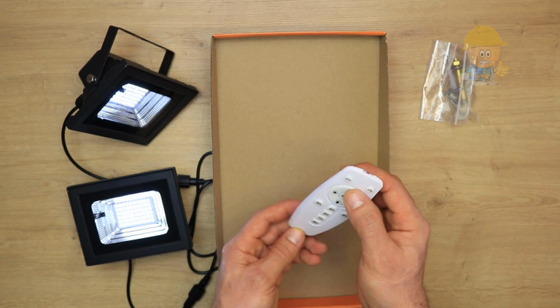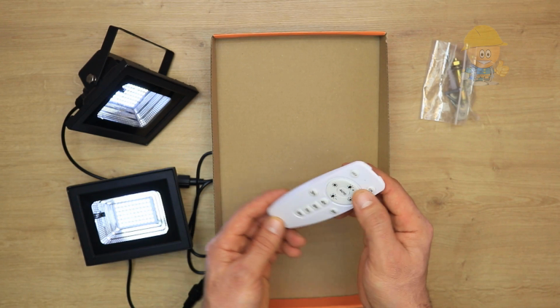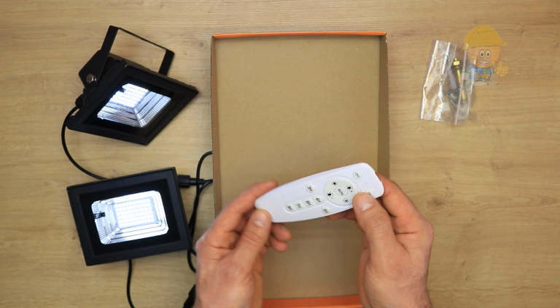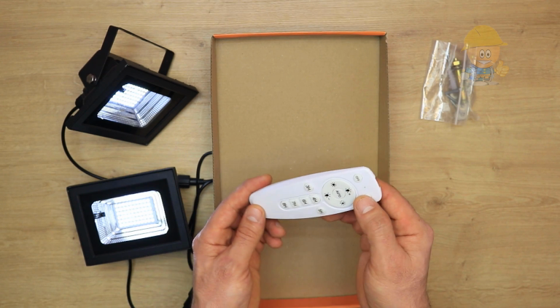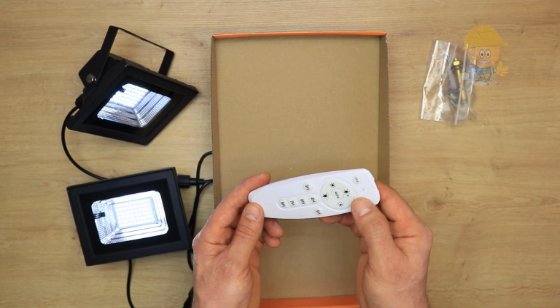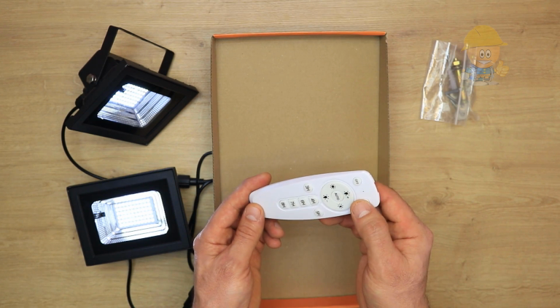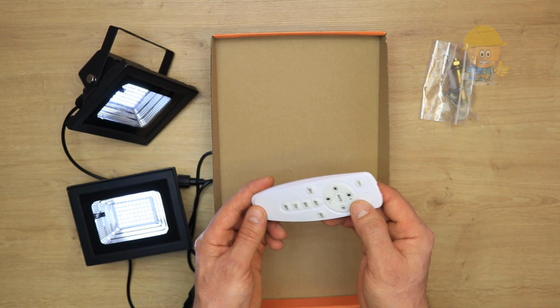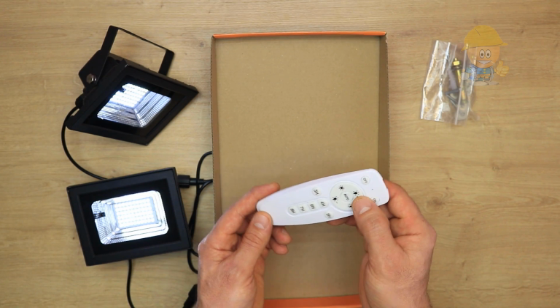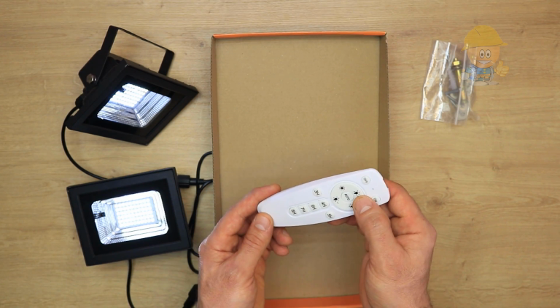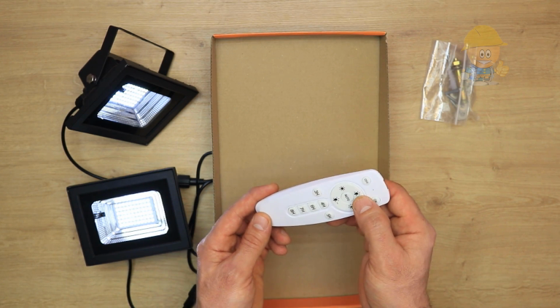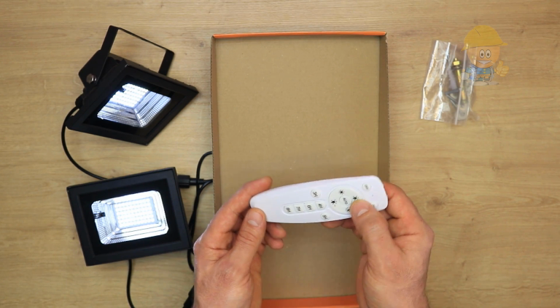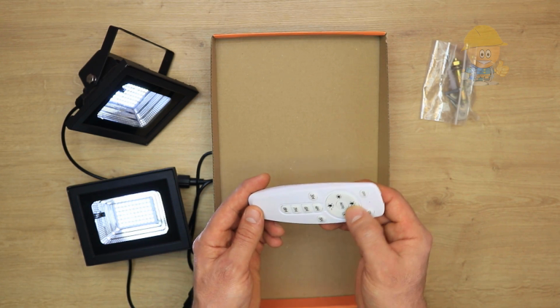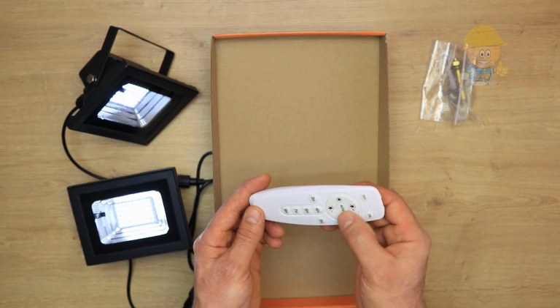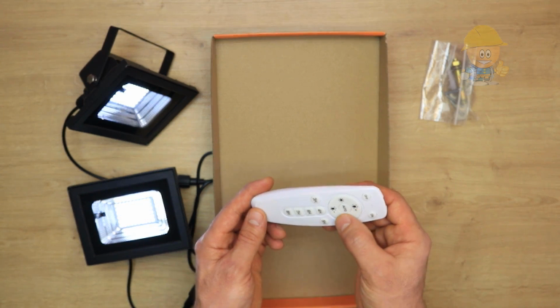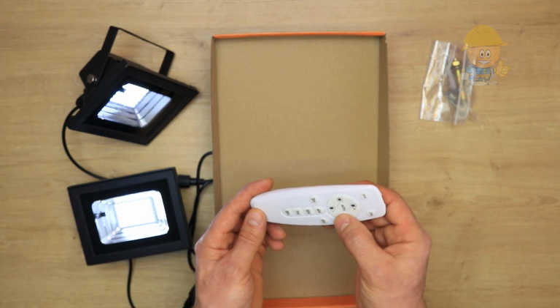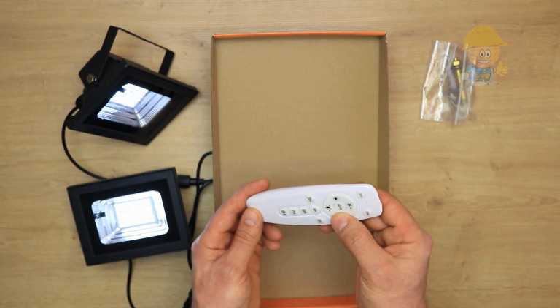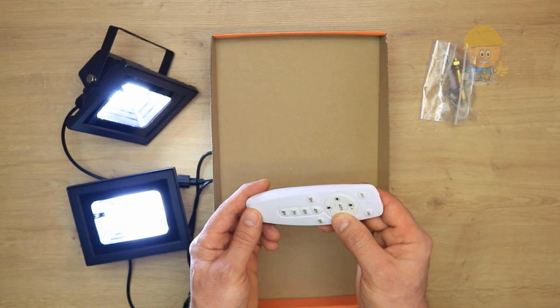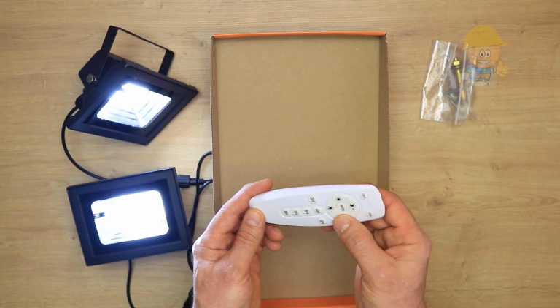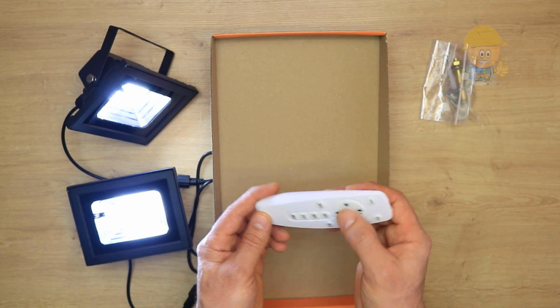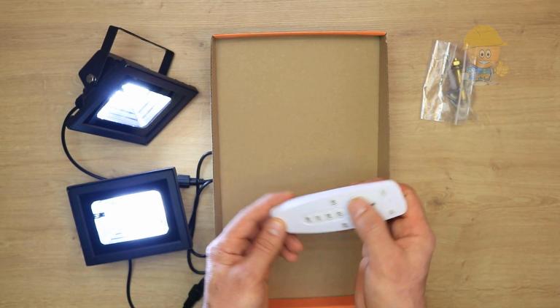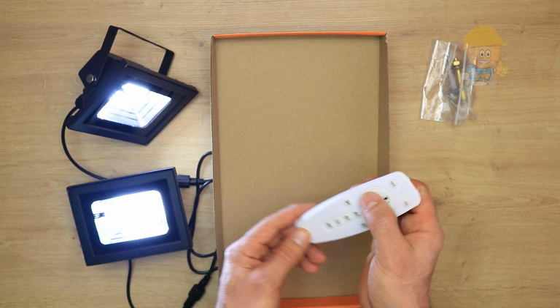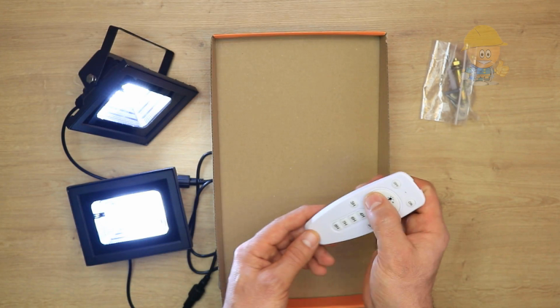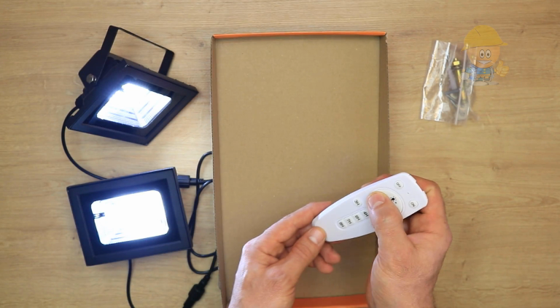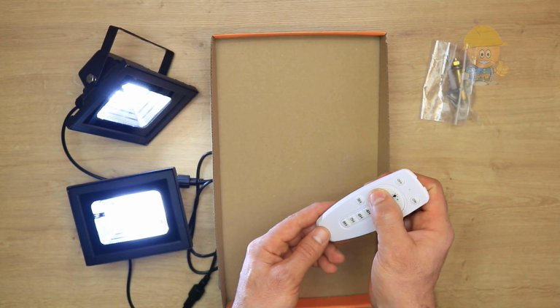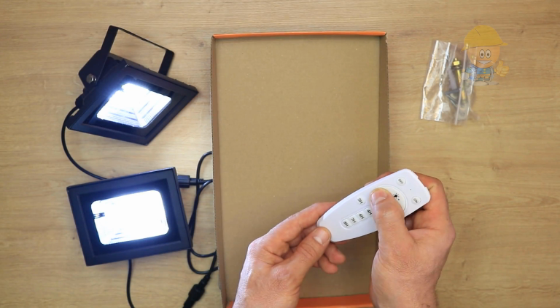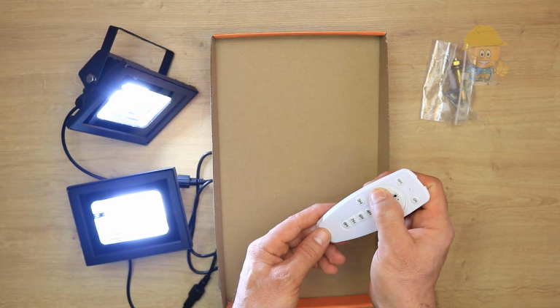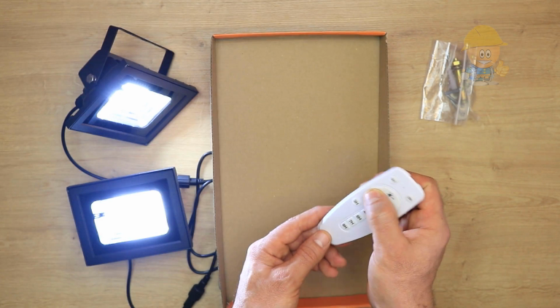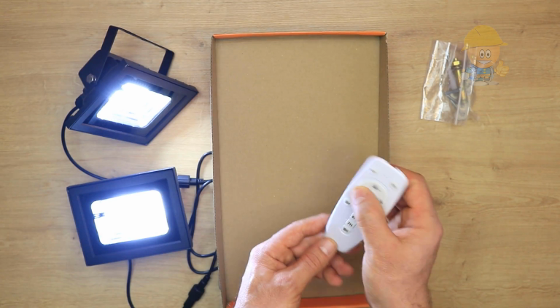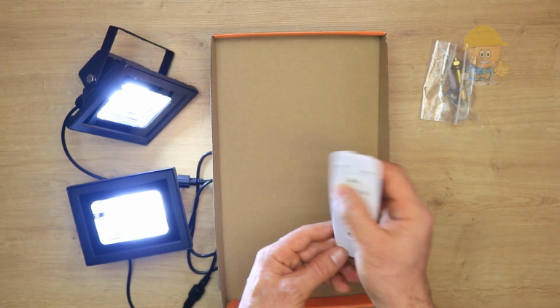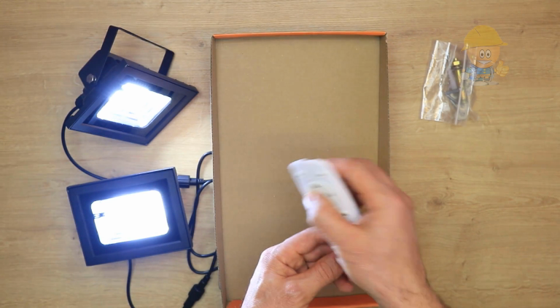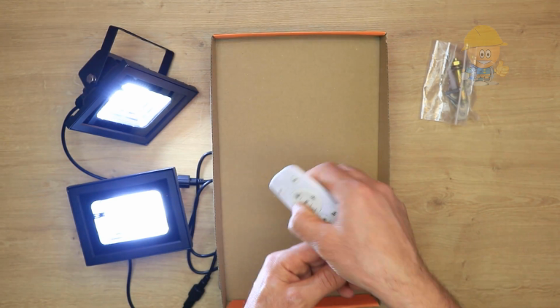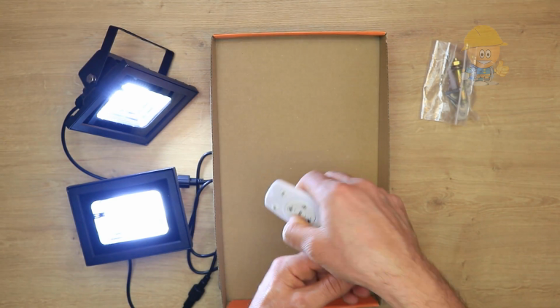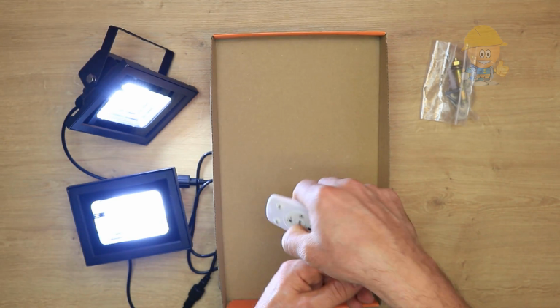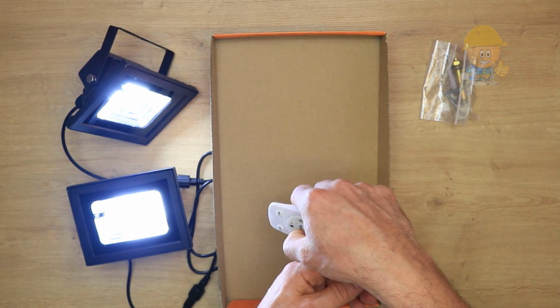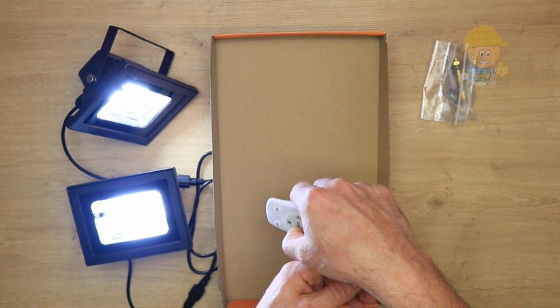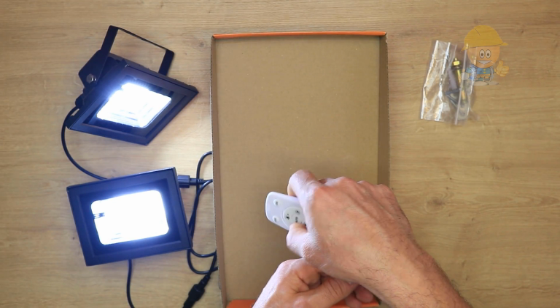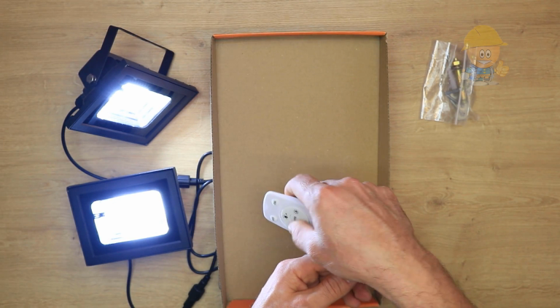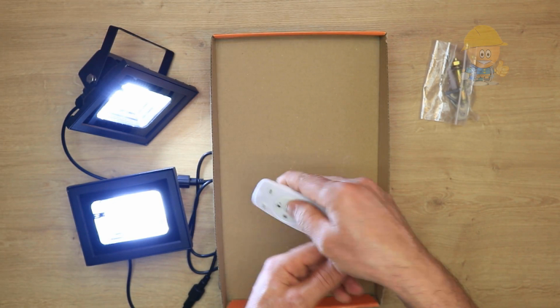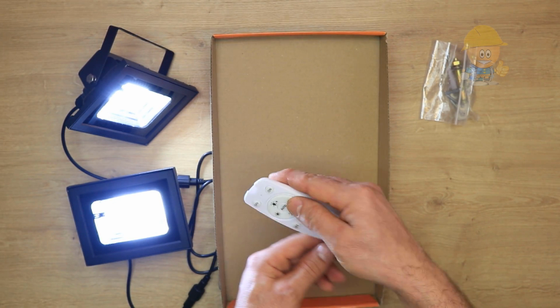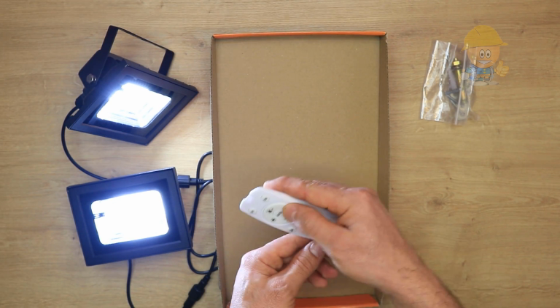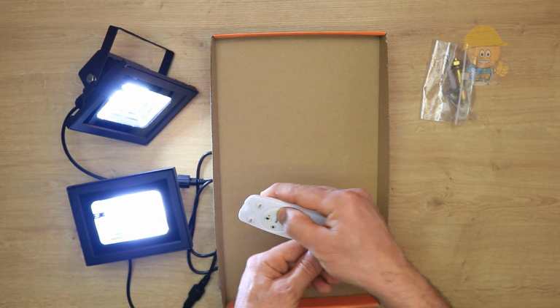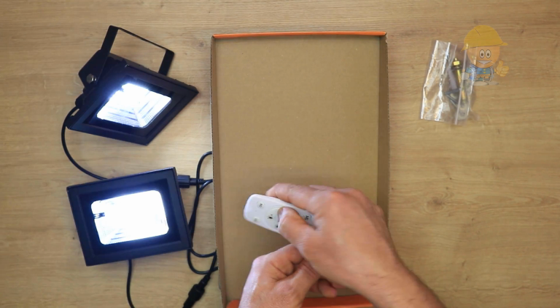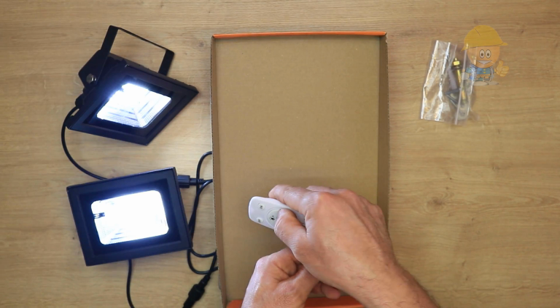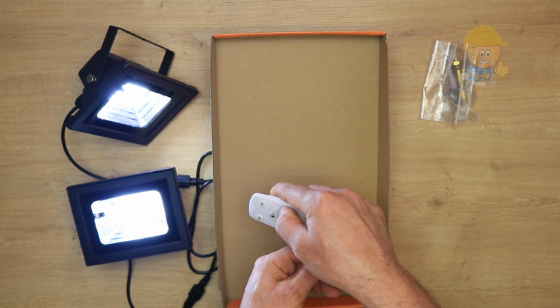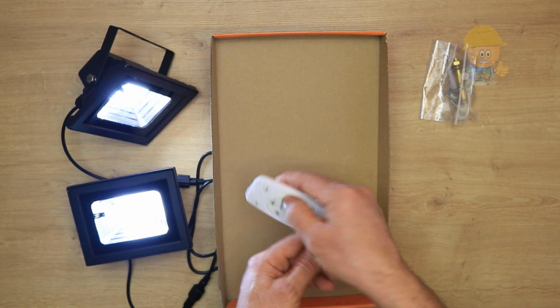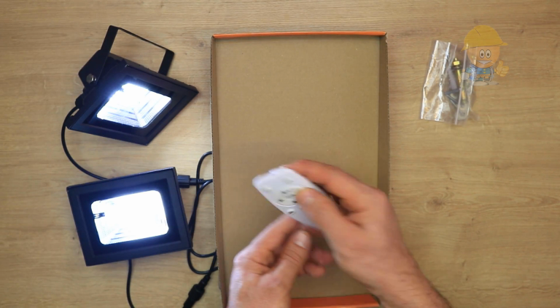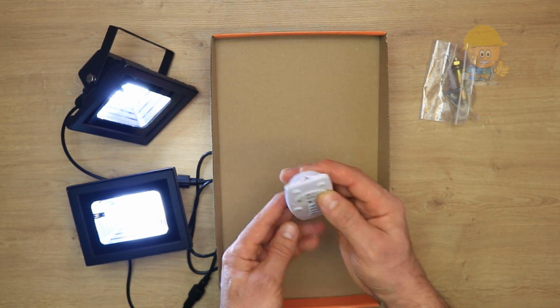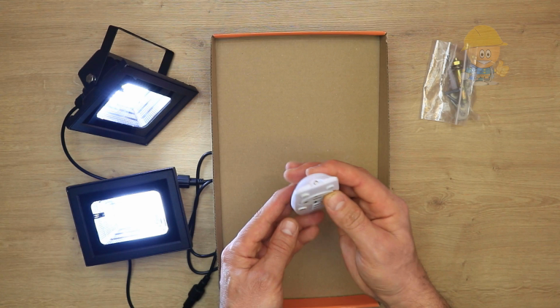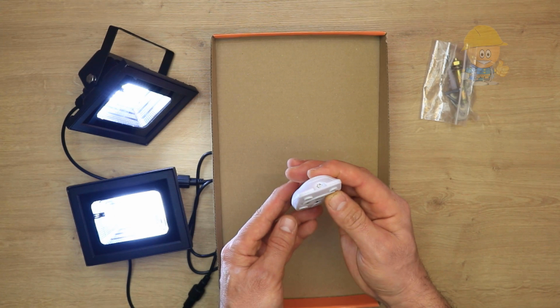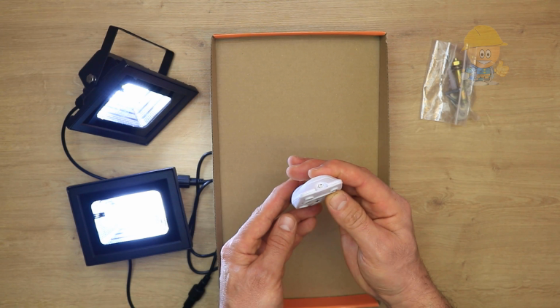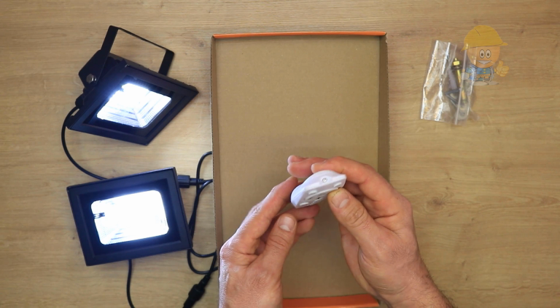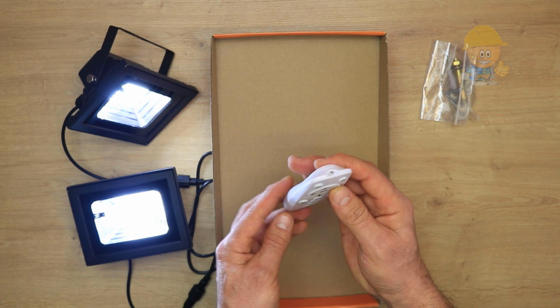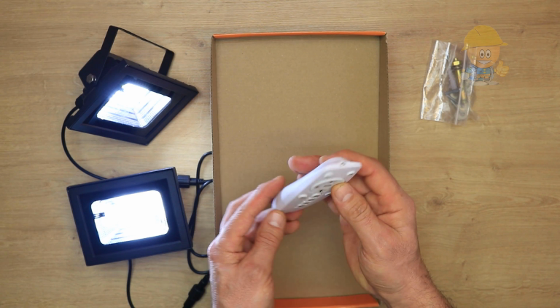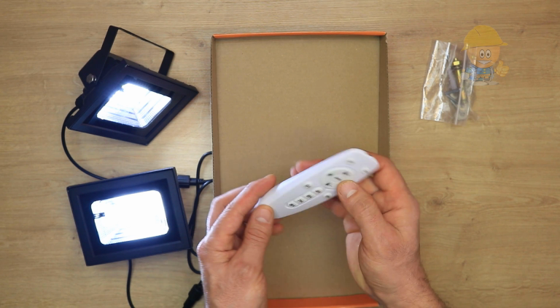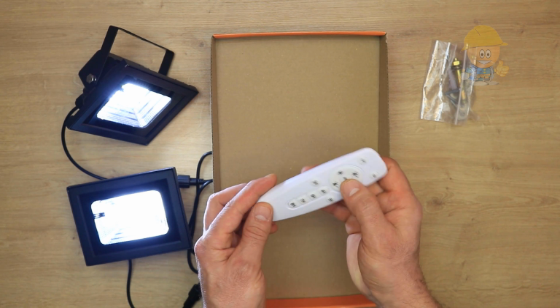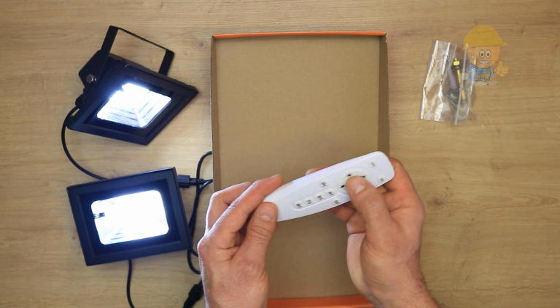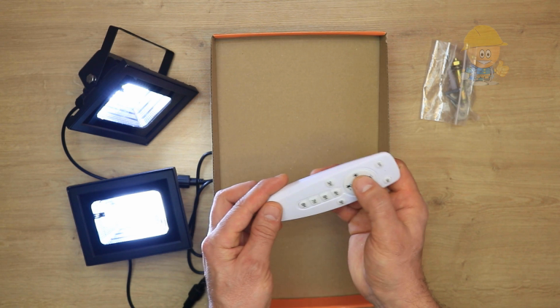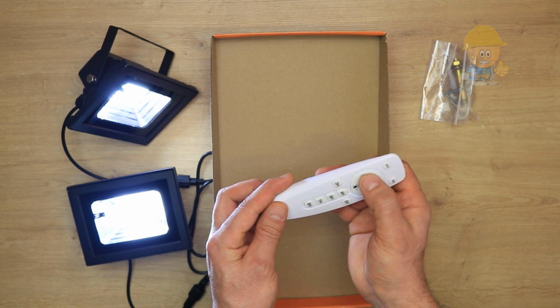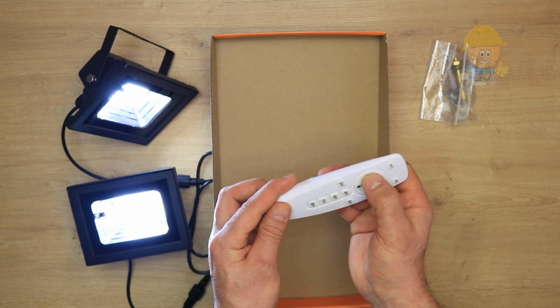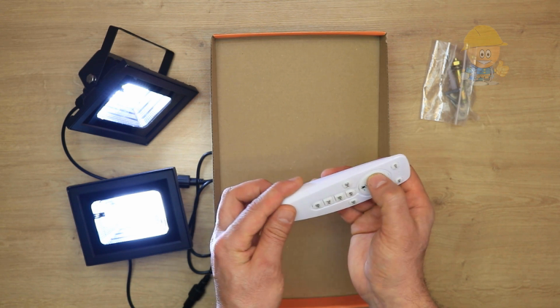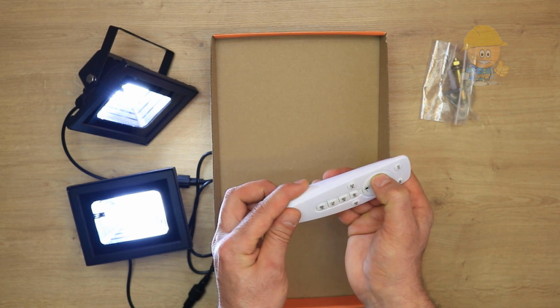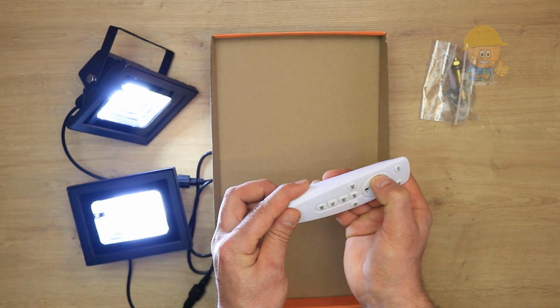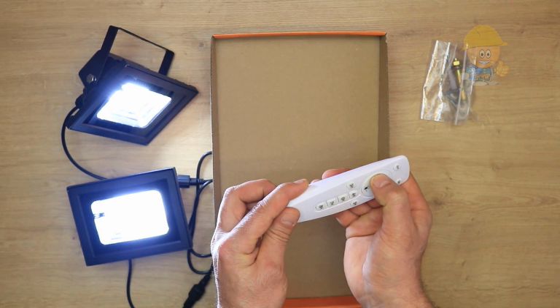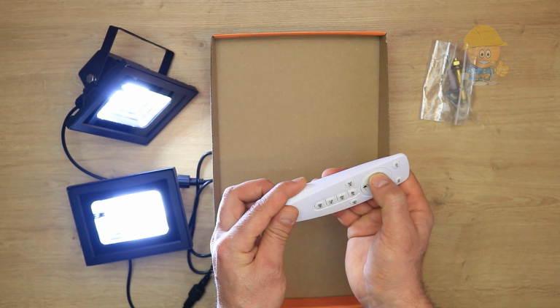What I like about this remote control is that it works in any direction you point it, and it works at a distance of up to 20 meters.